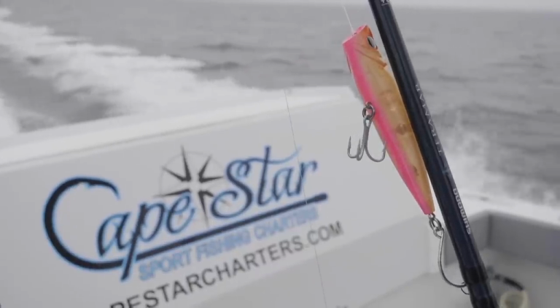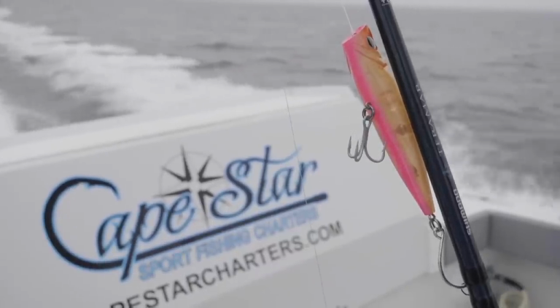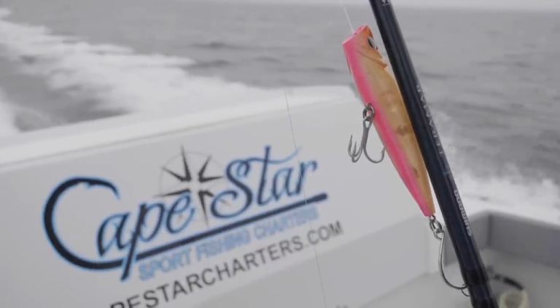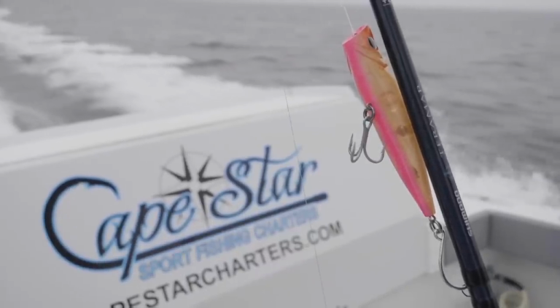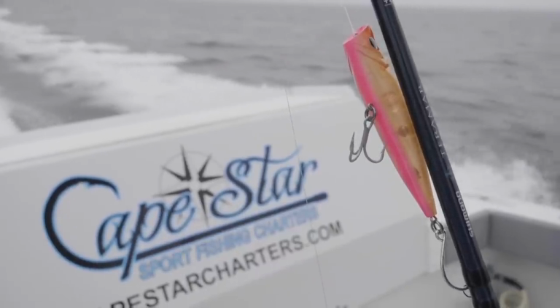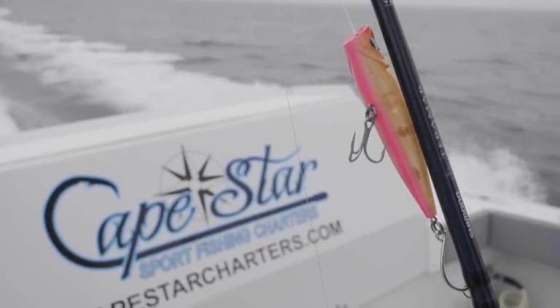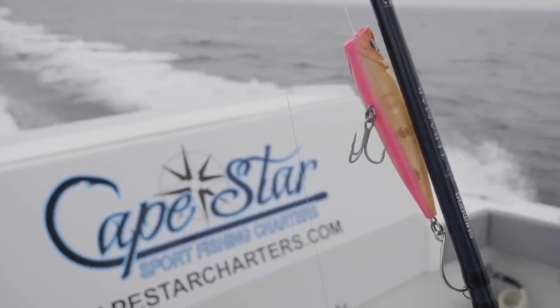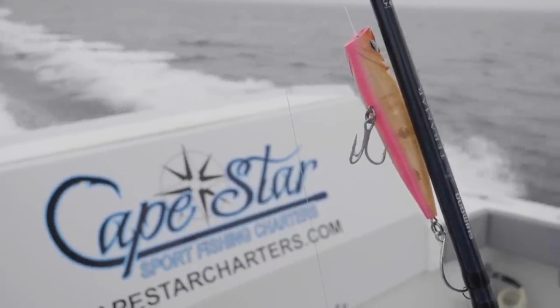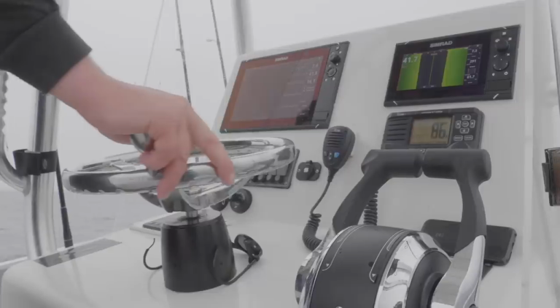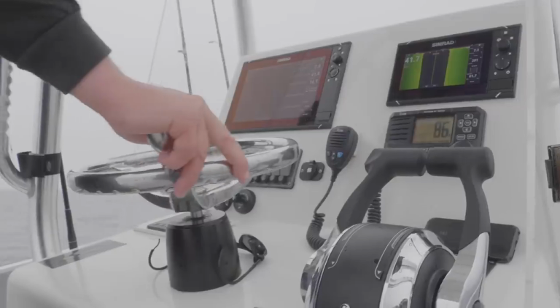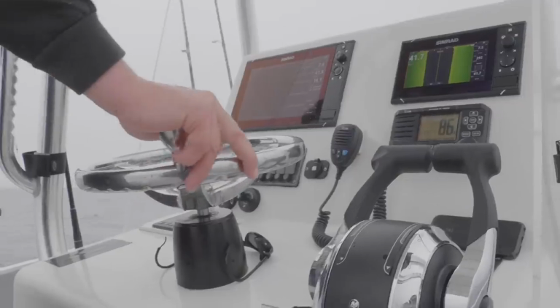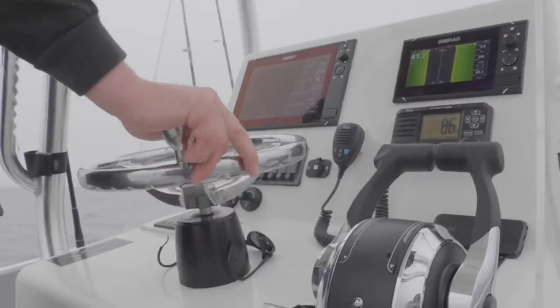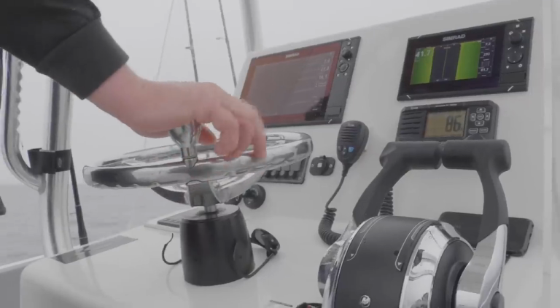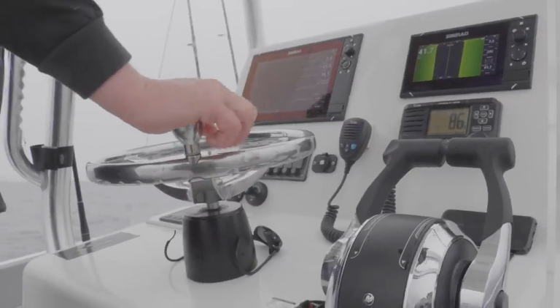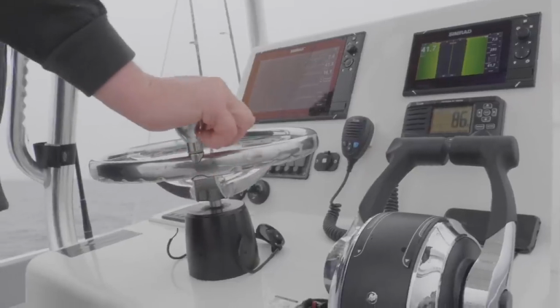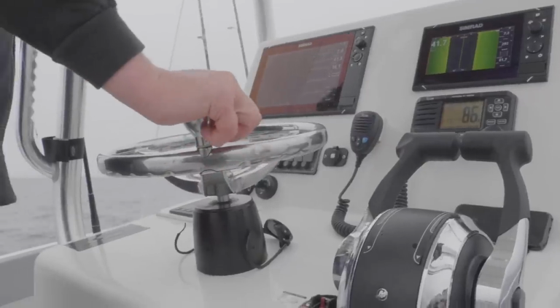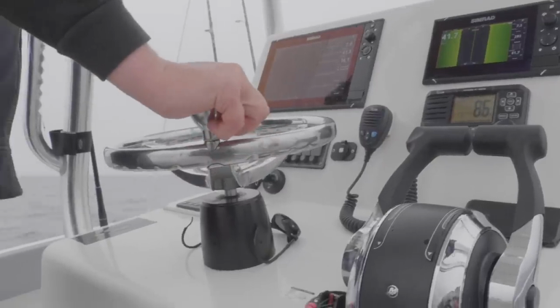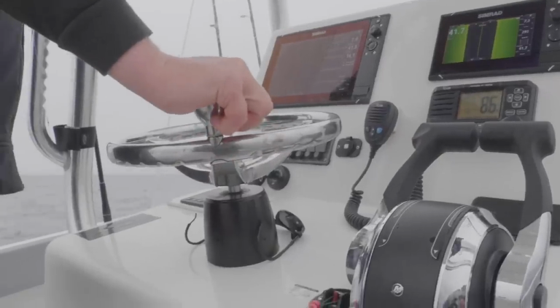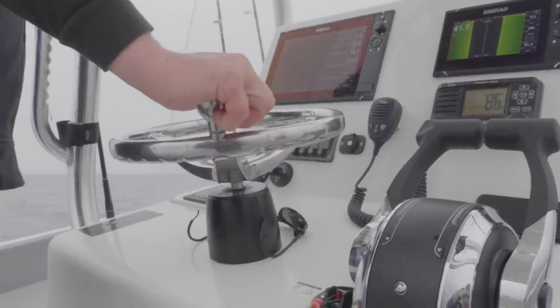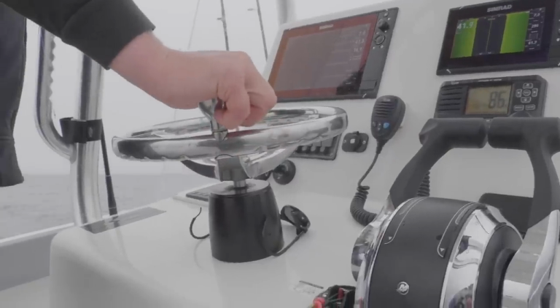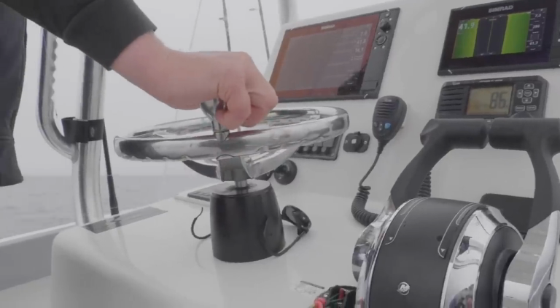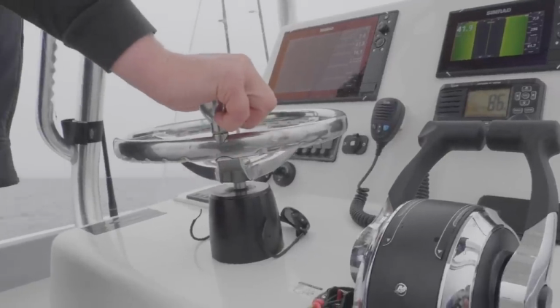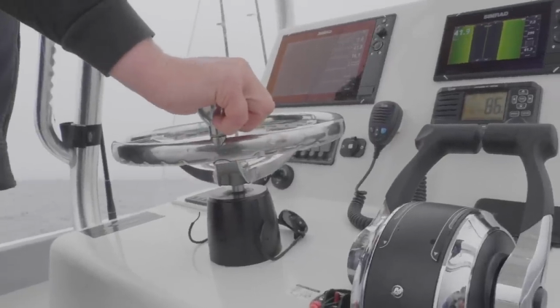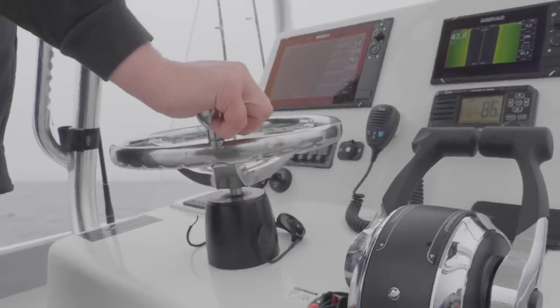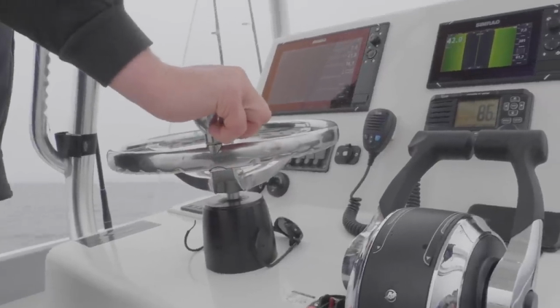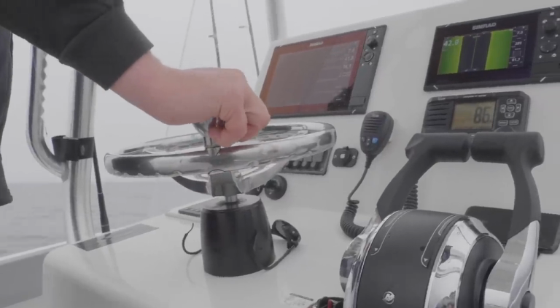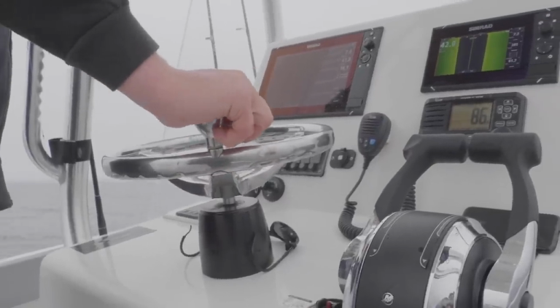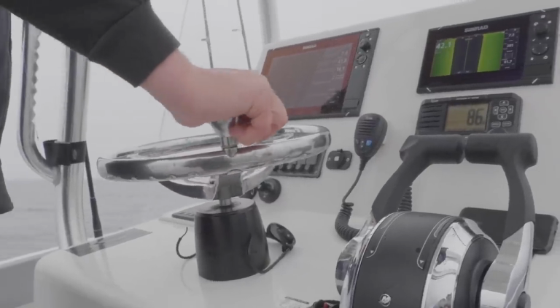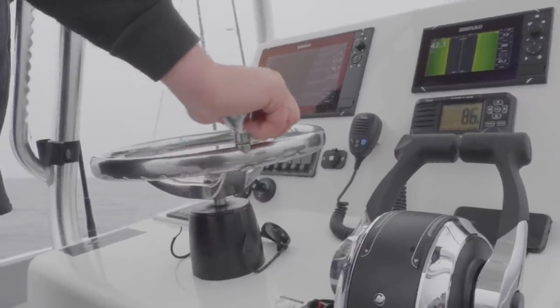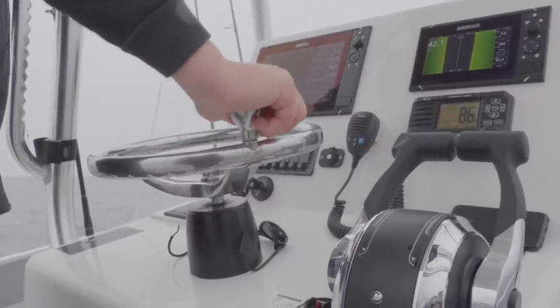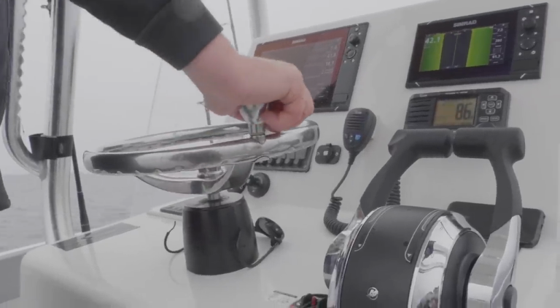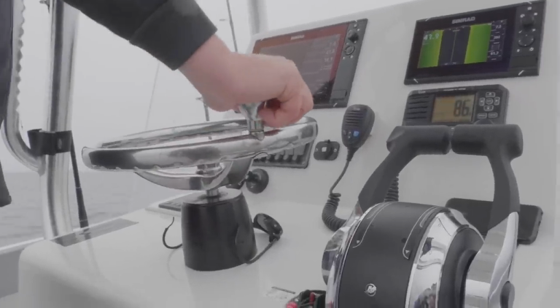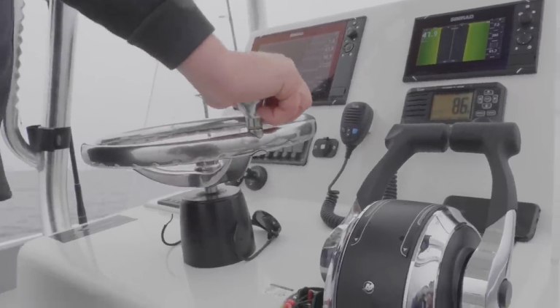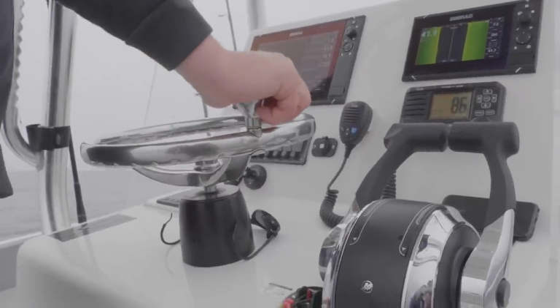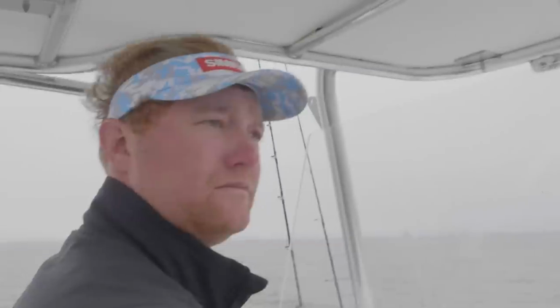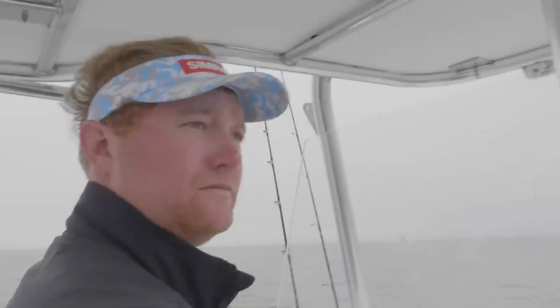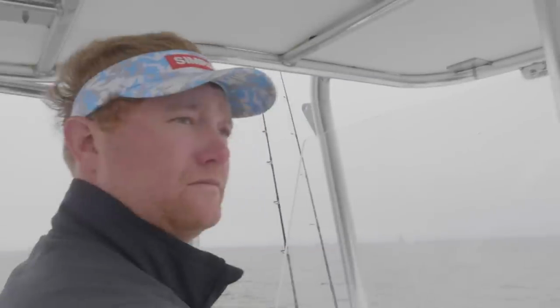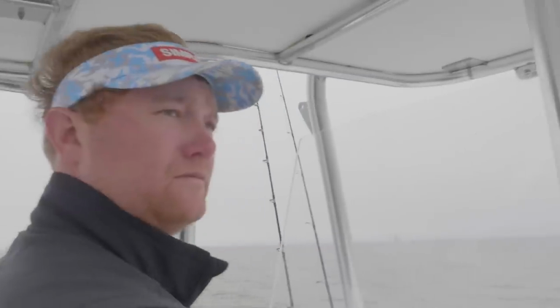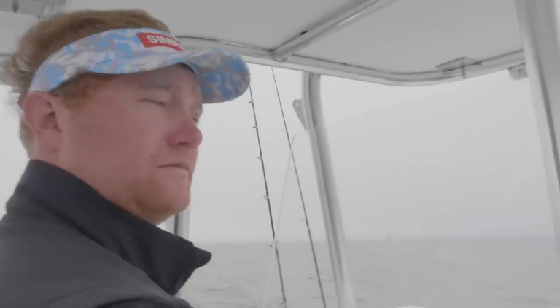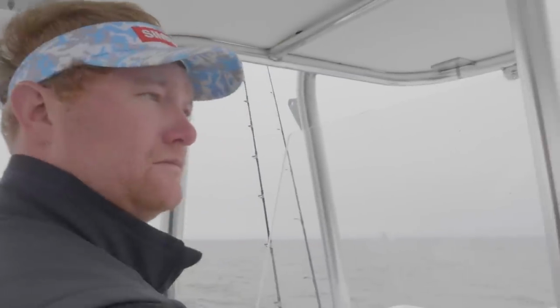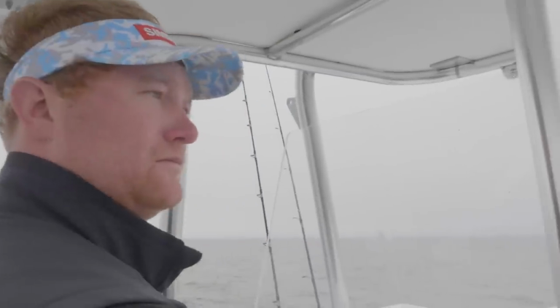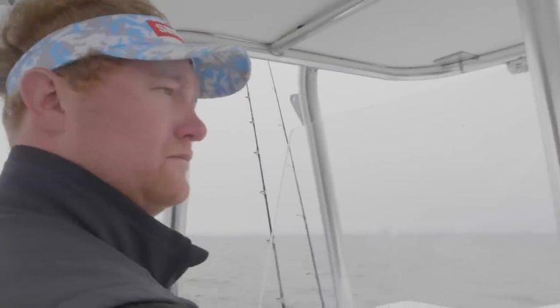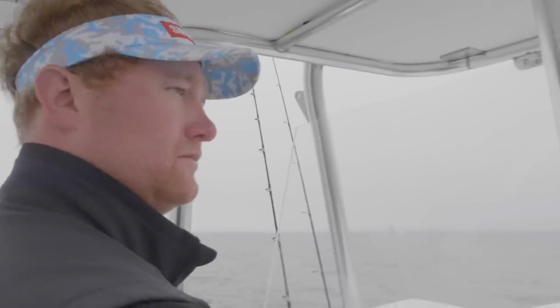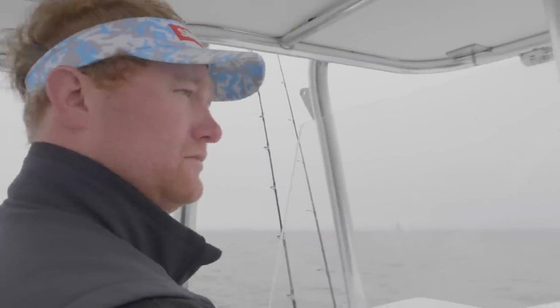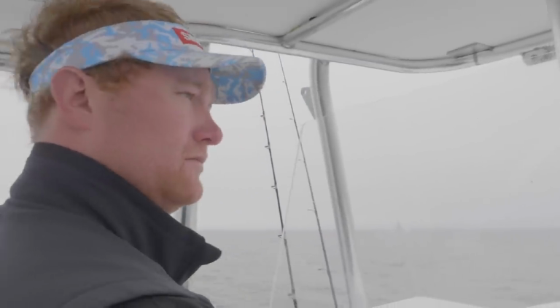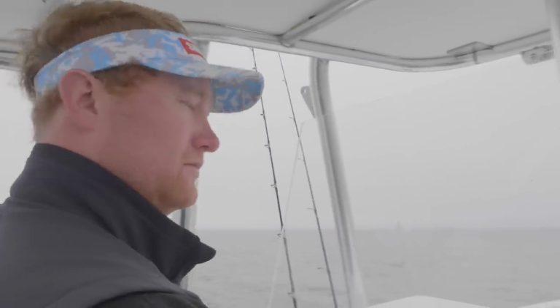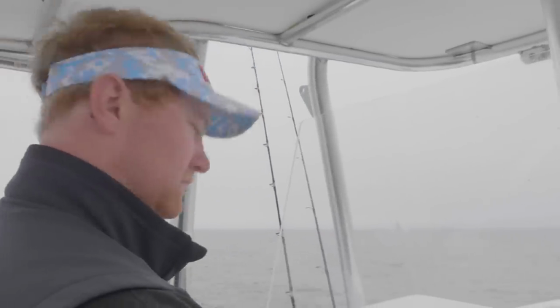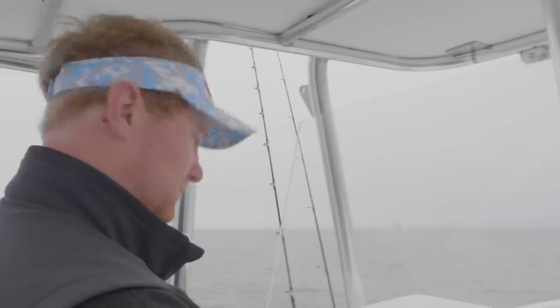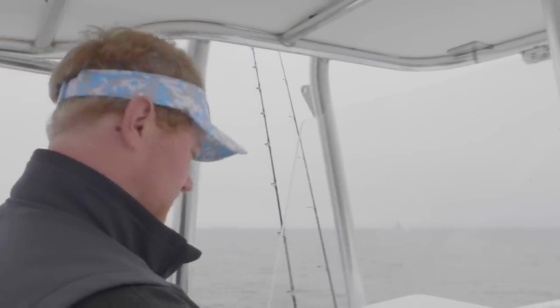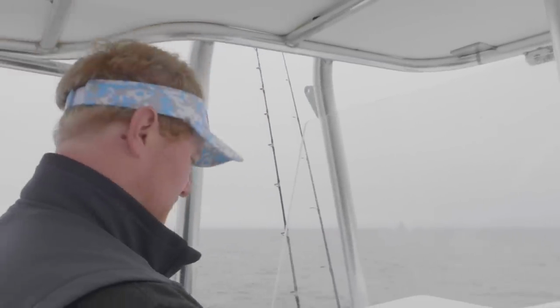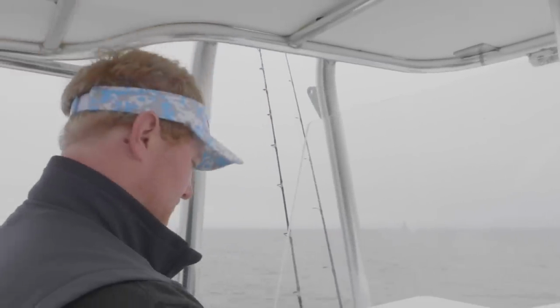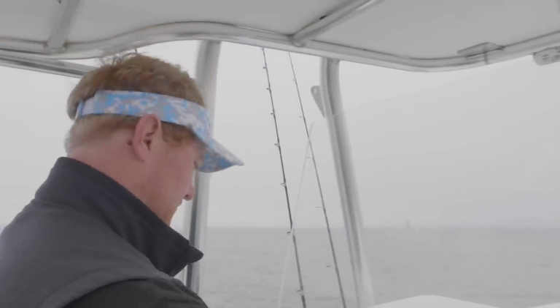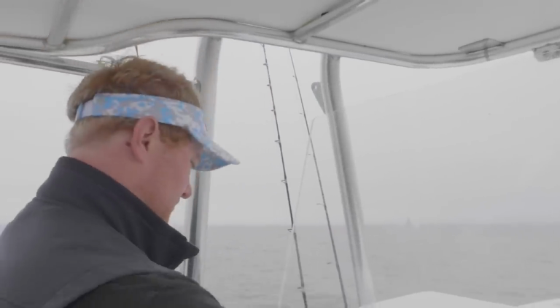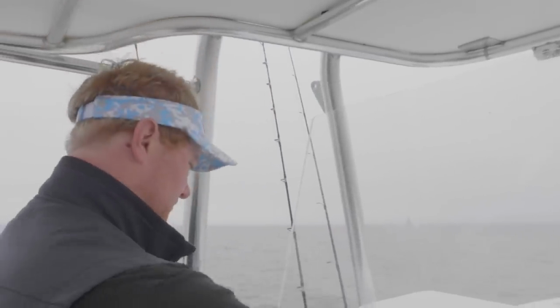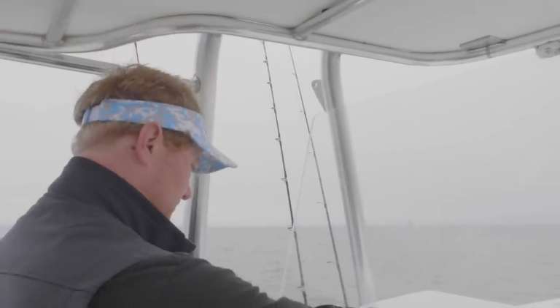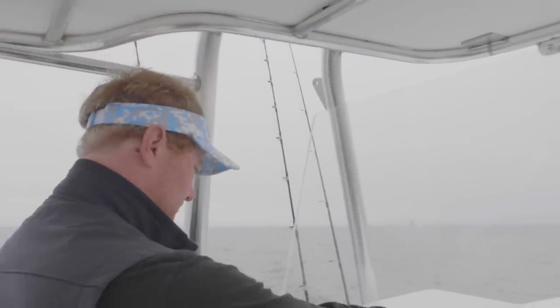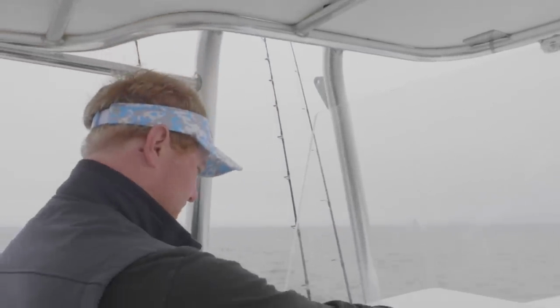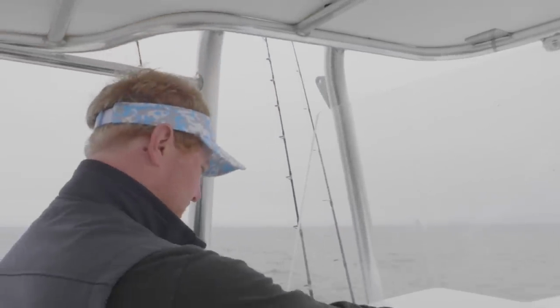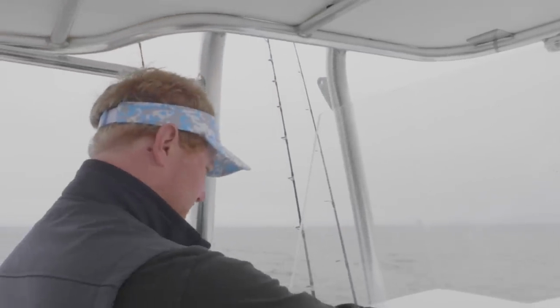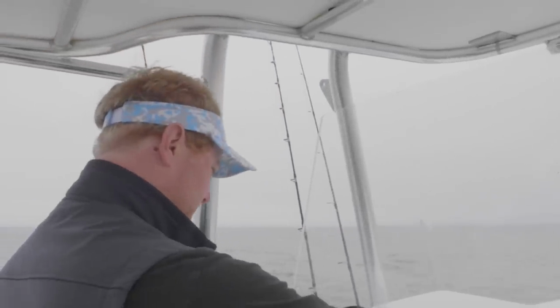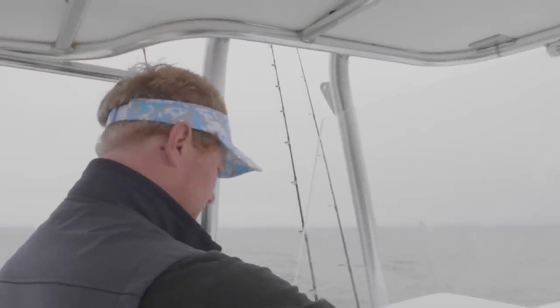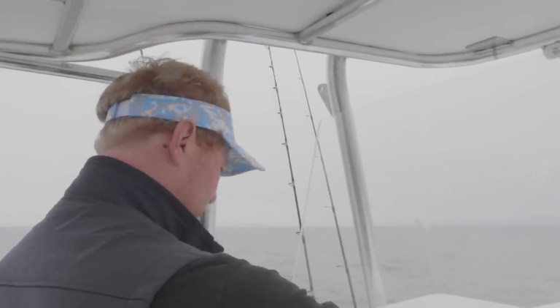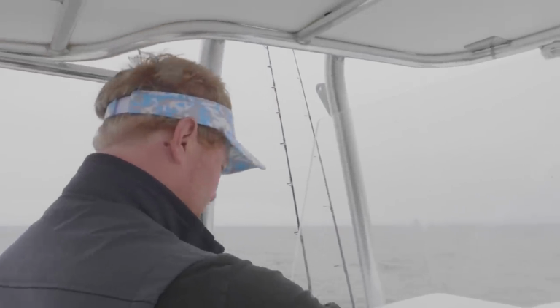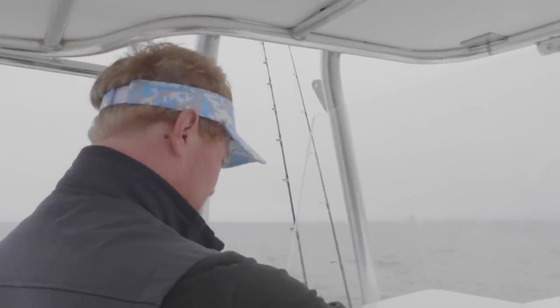Working on the surface is a great way to call these fish up, as we're seeing the markings here in 20 to 25 feet of water.